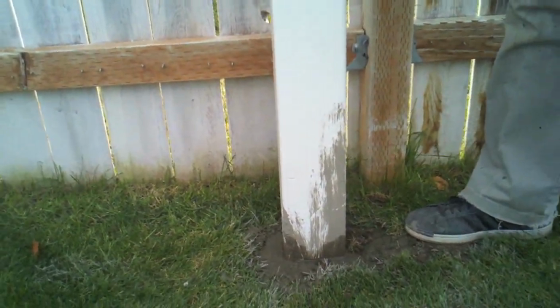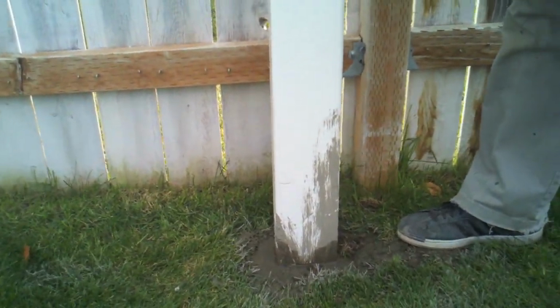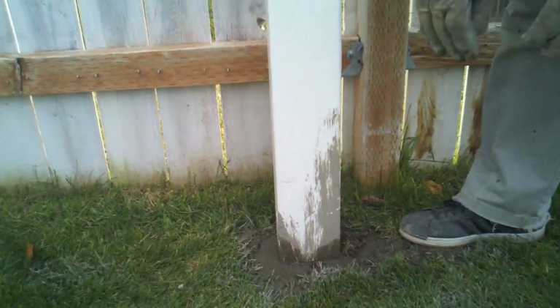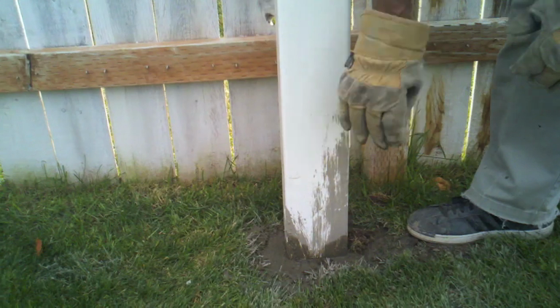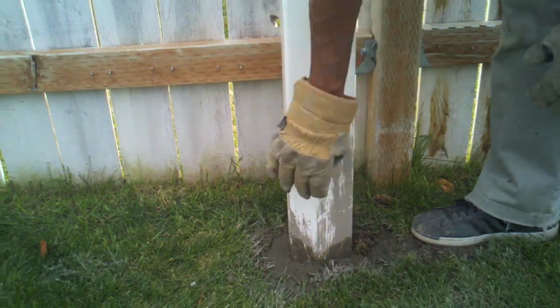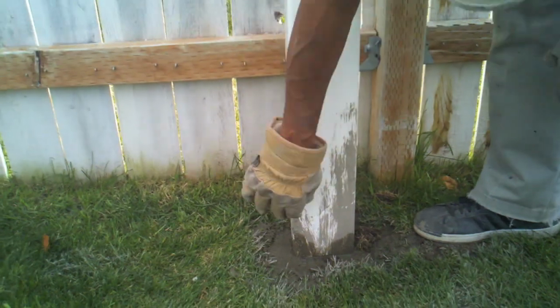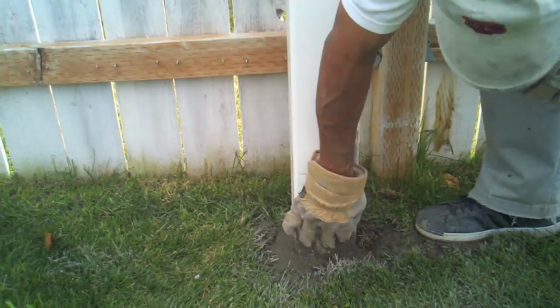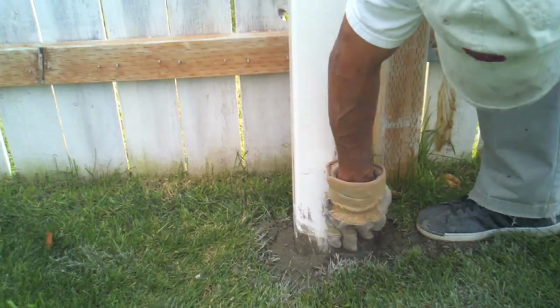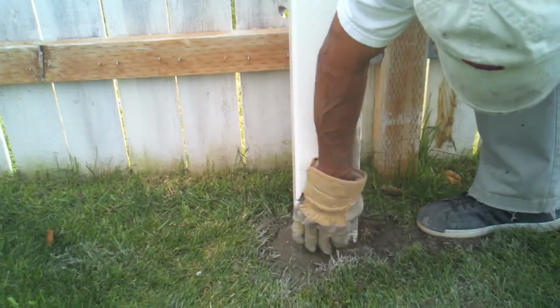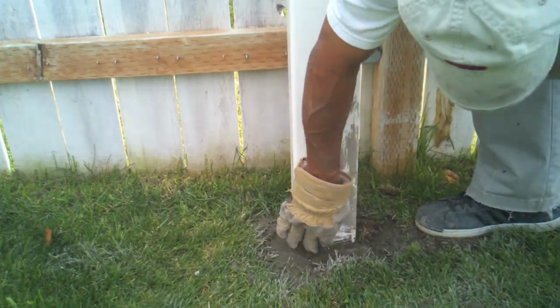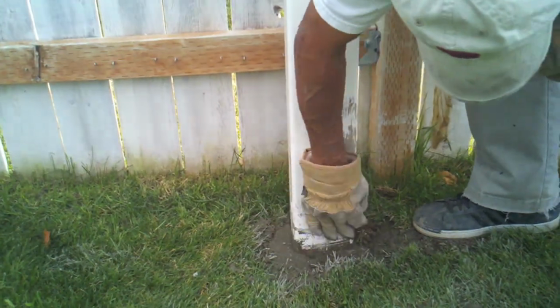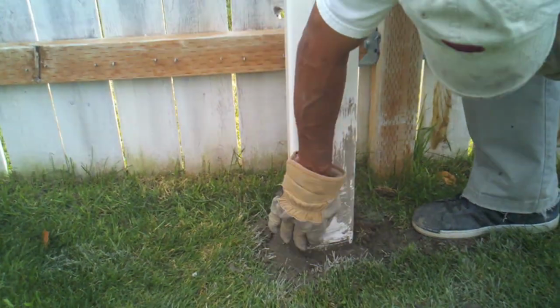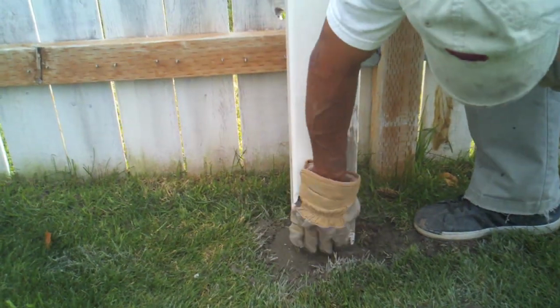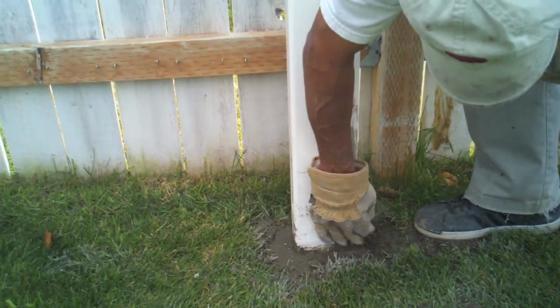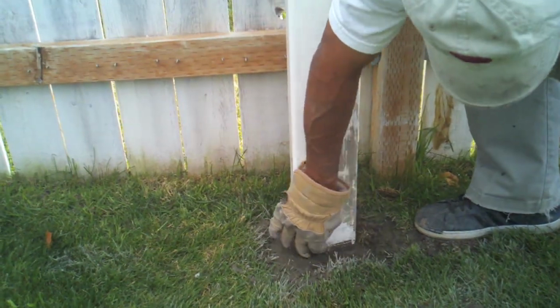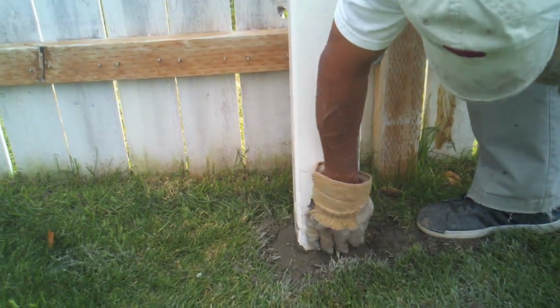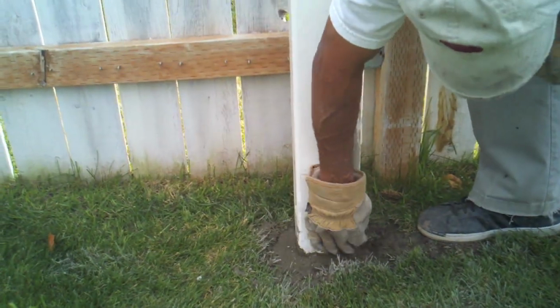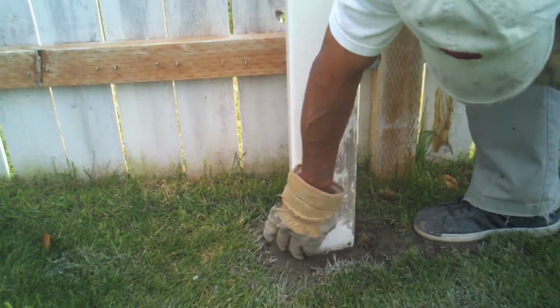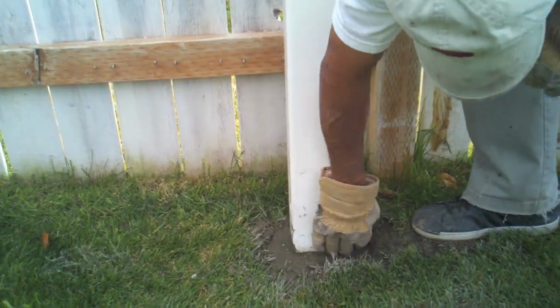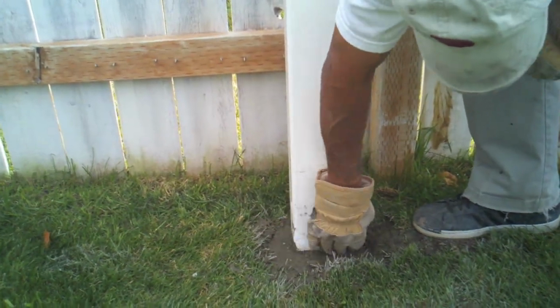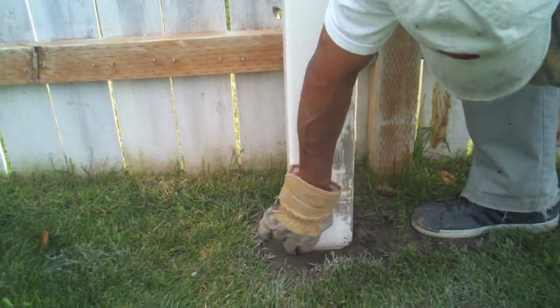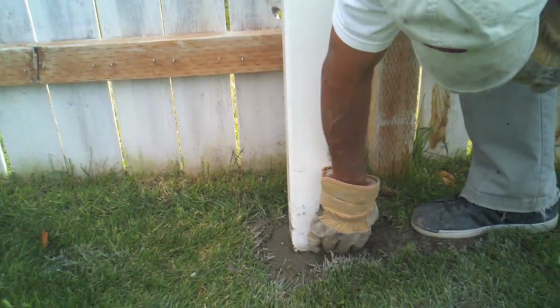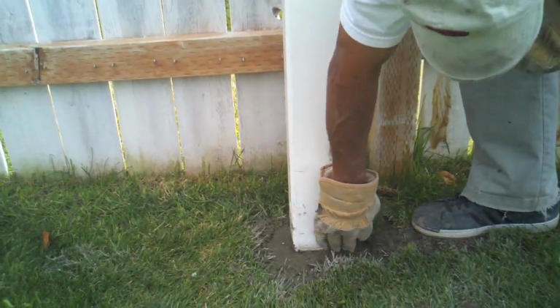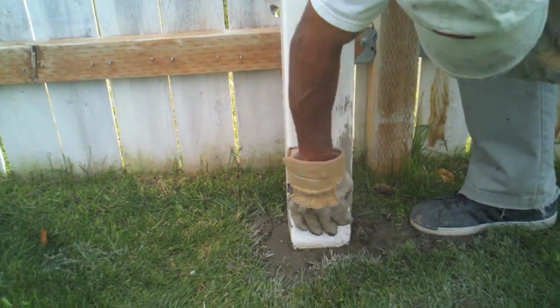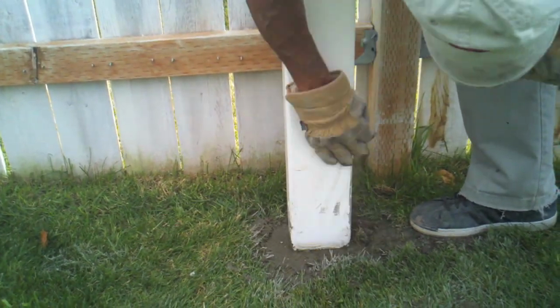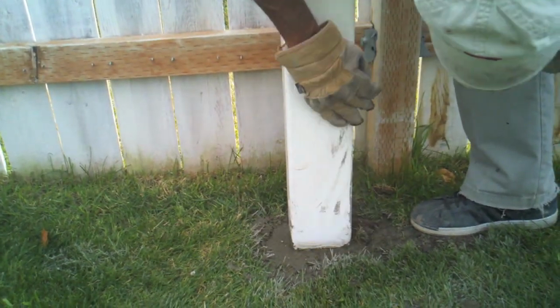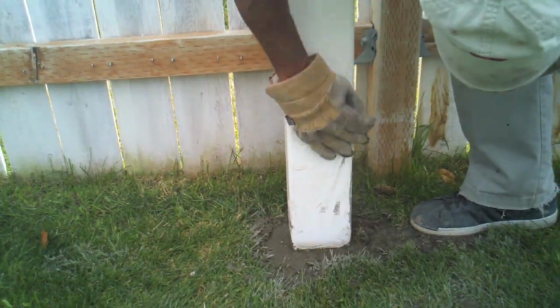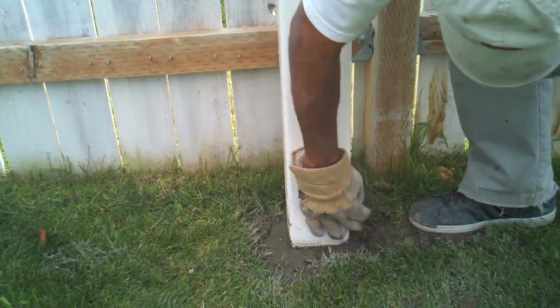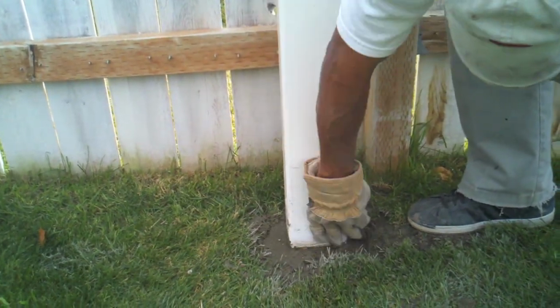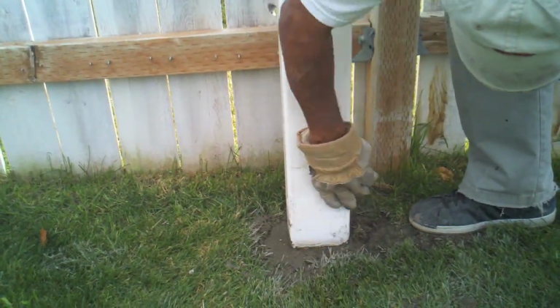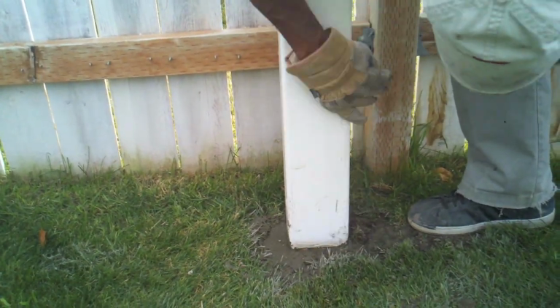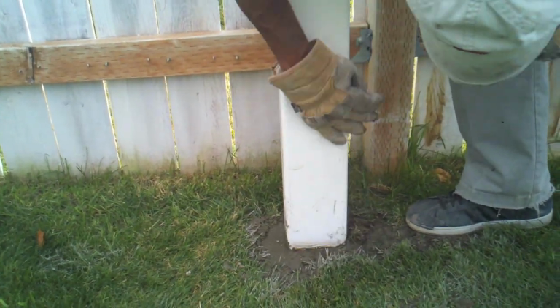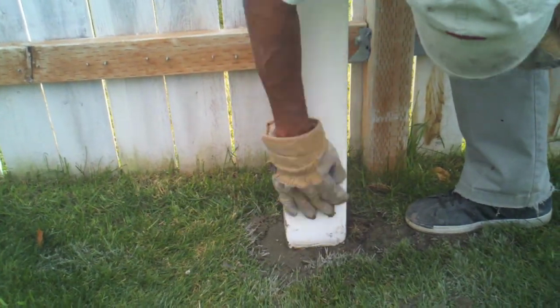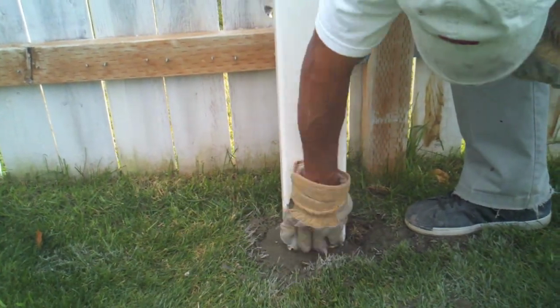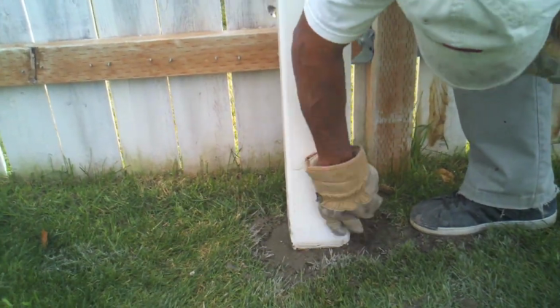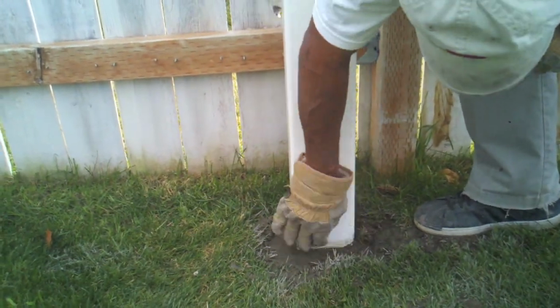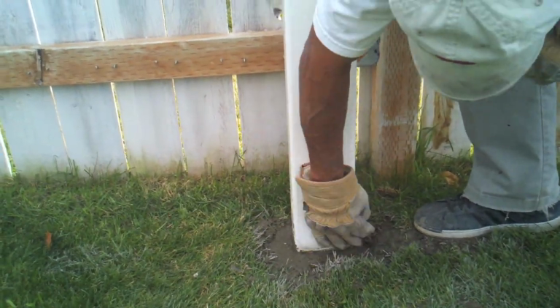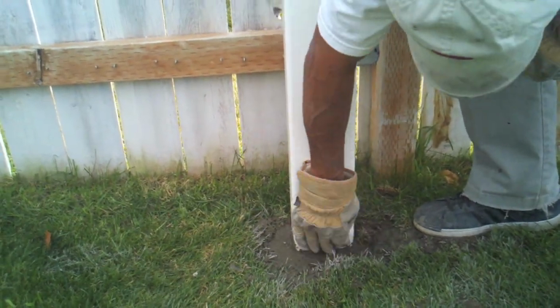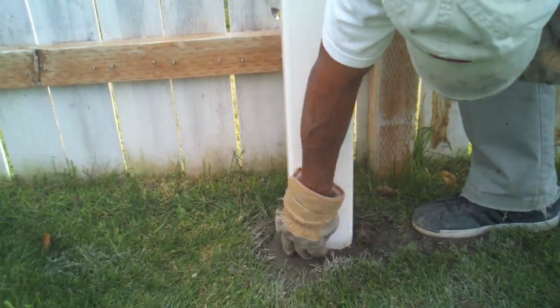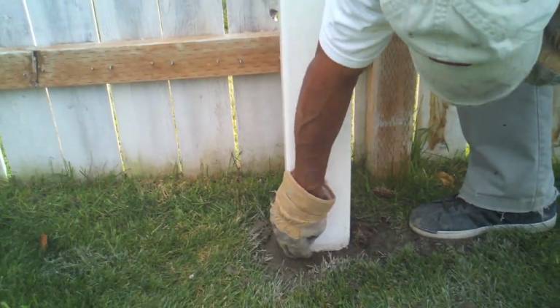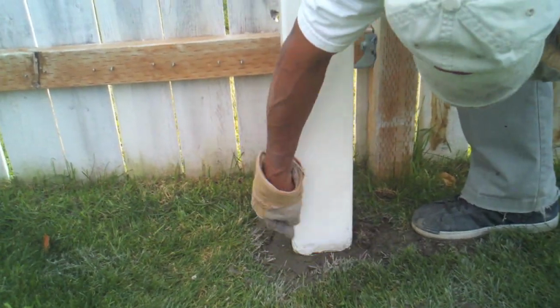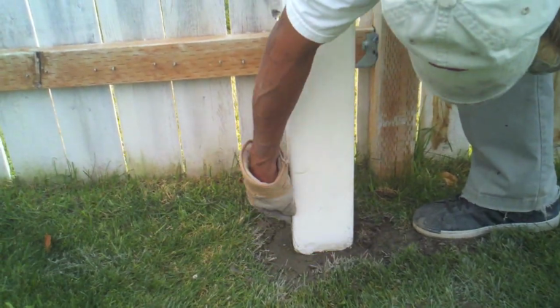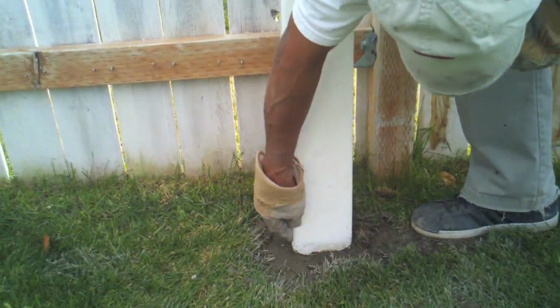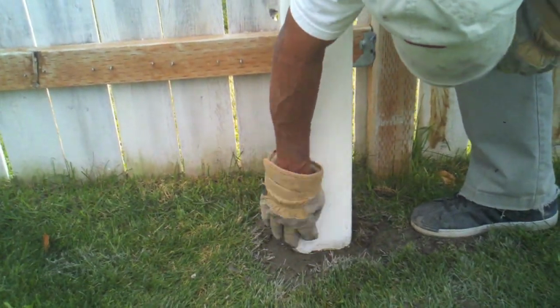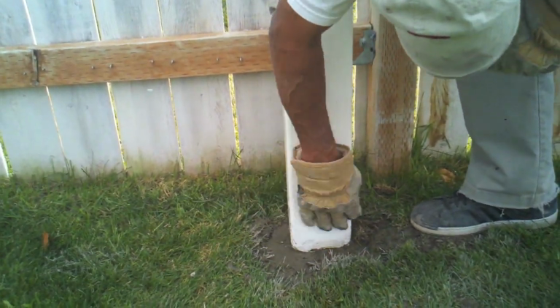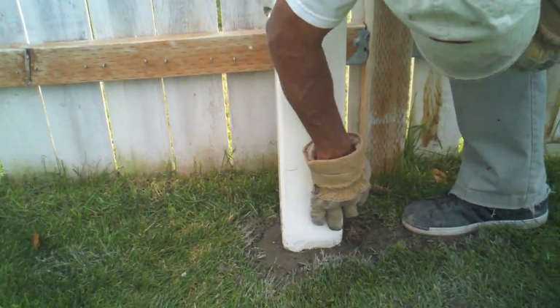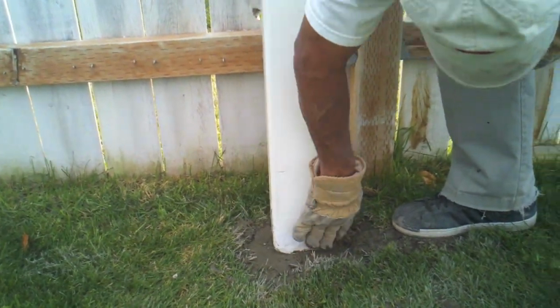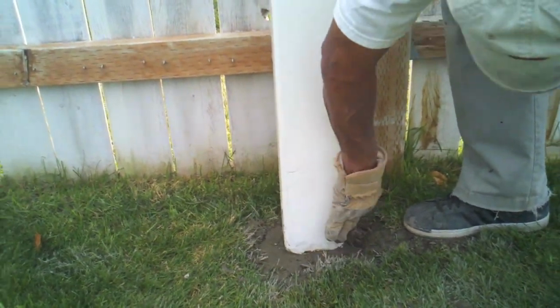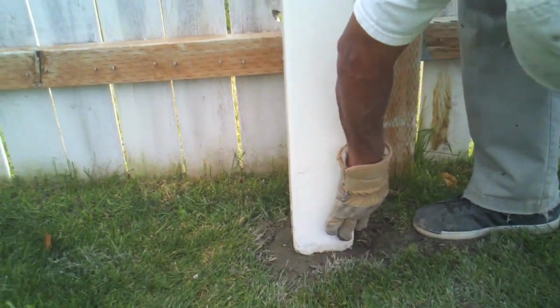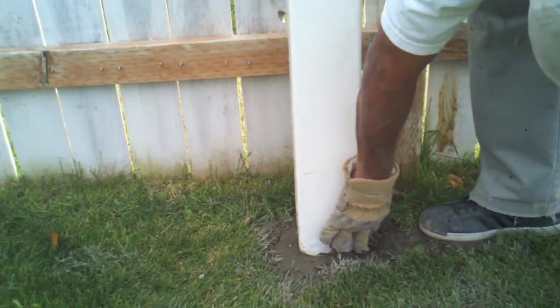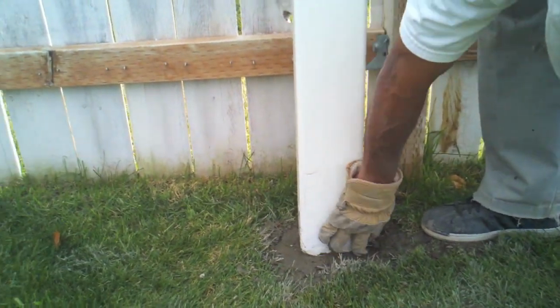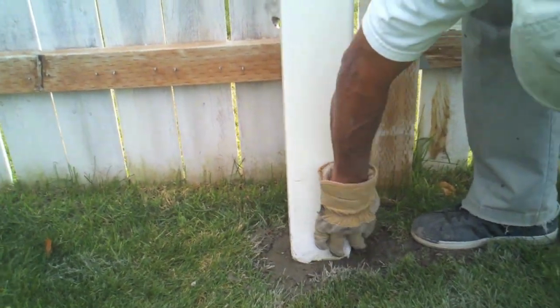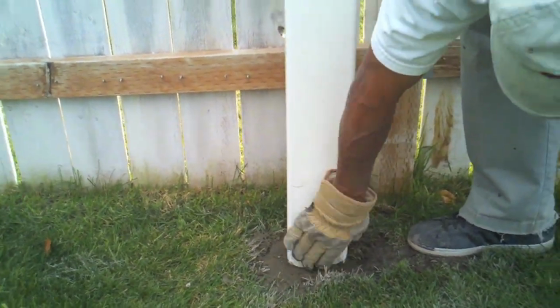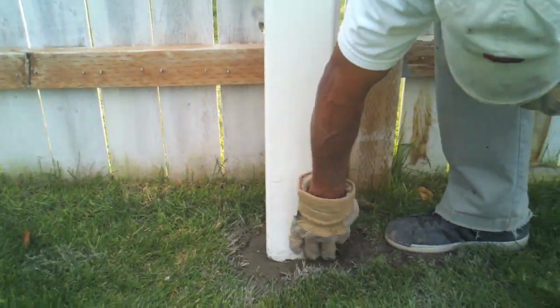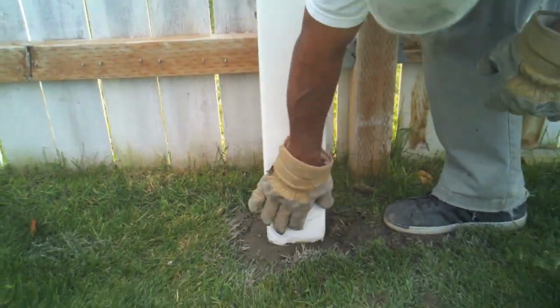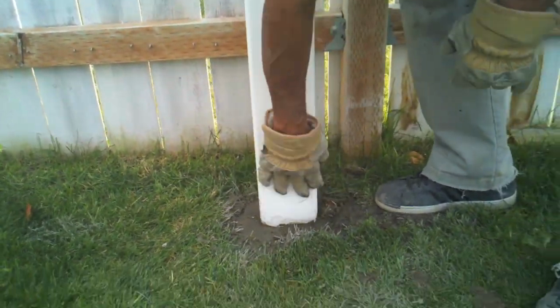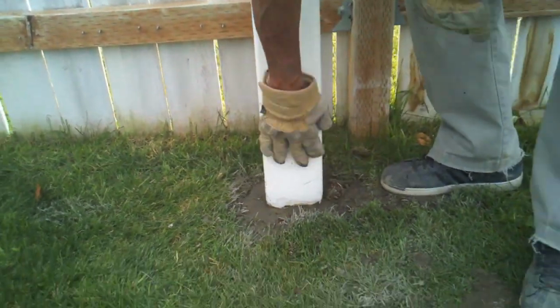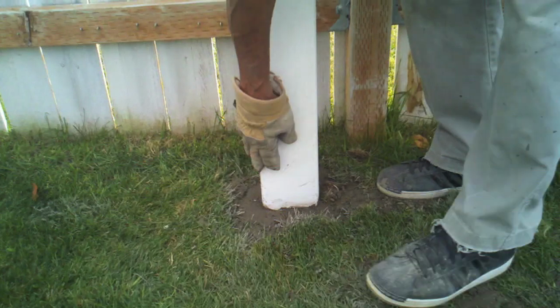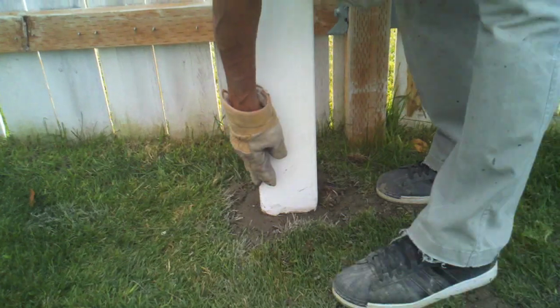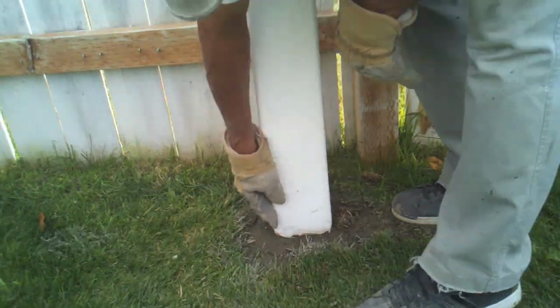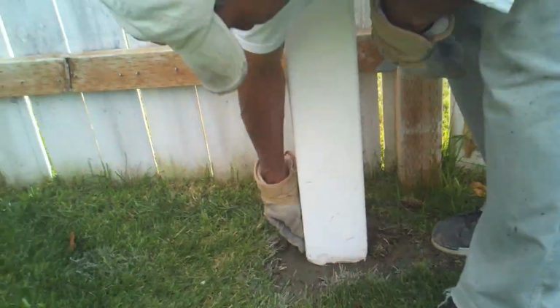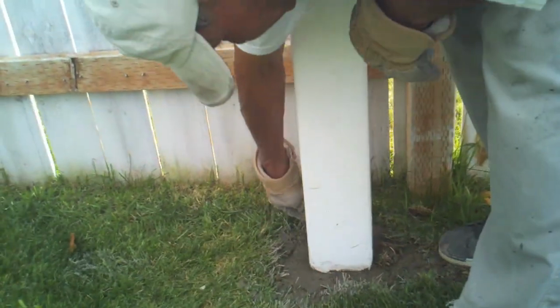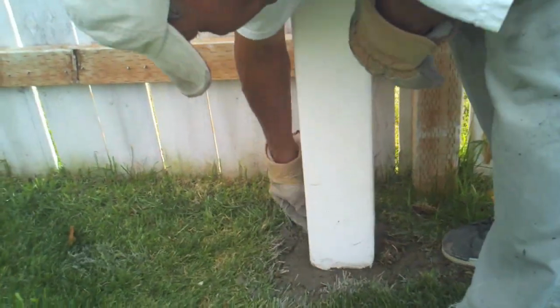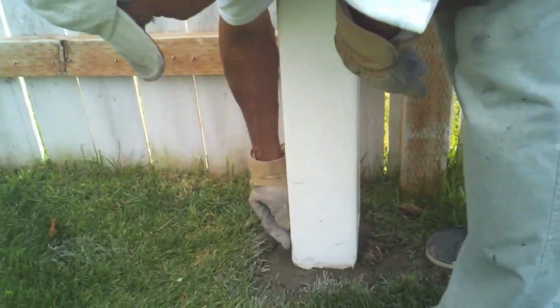After the posts are set, remove the concrete off the post. Make sure to remove the concrete the same day because it will come off much easier.